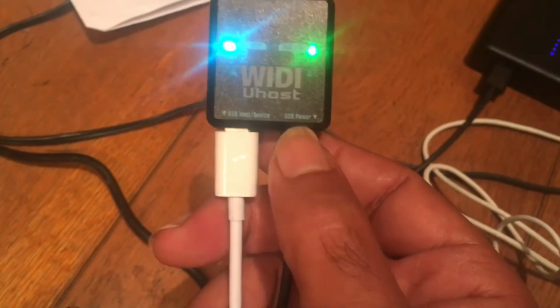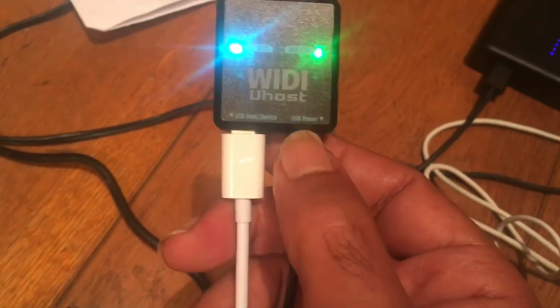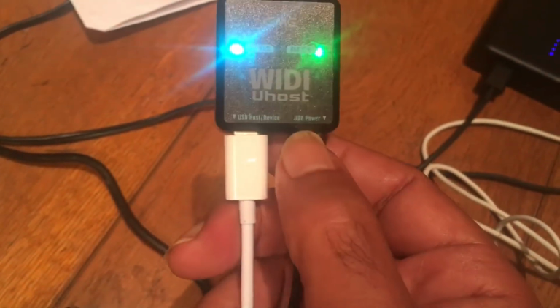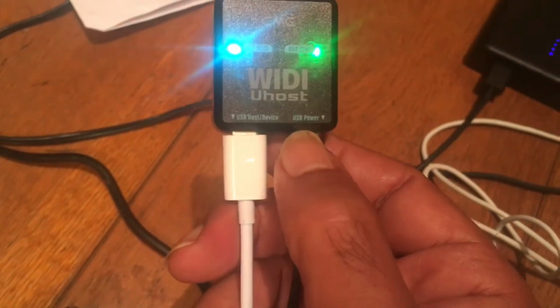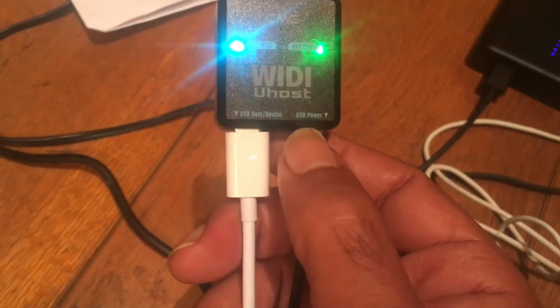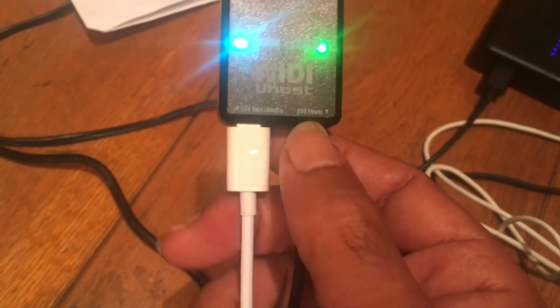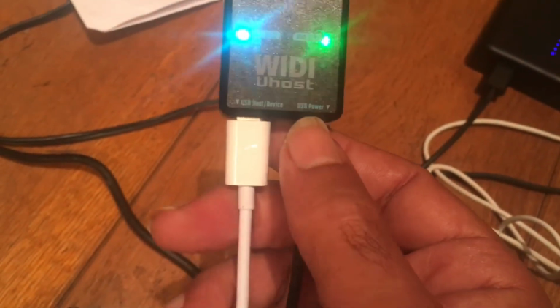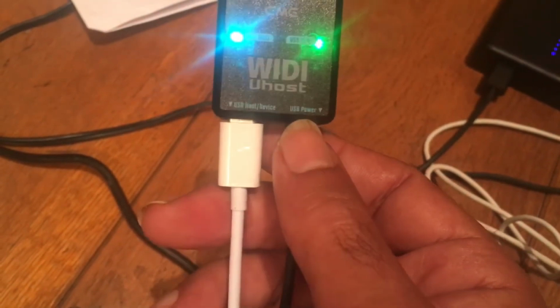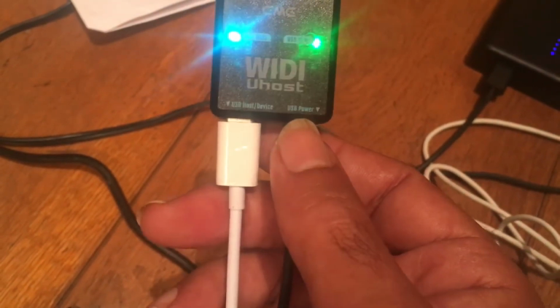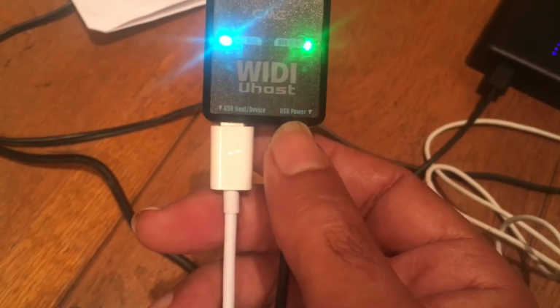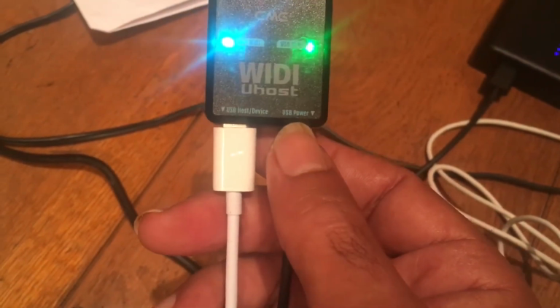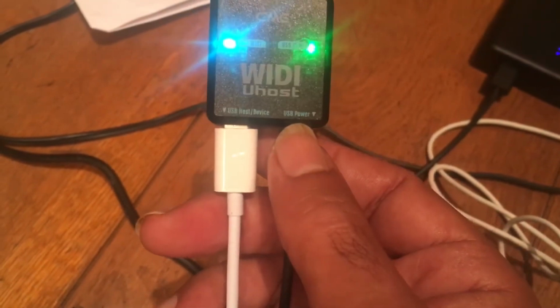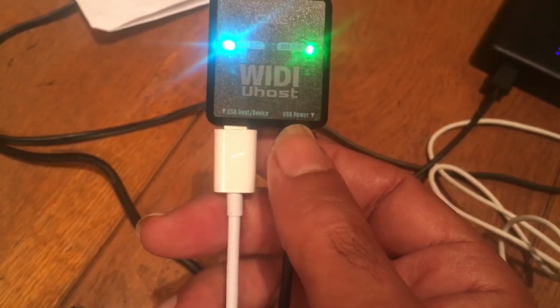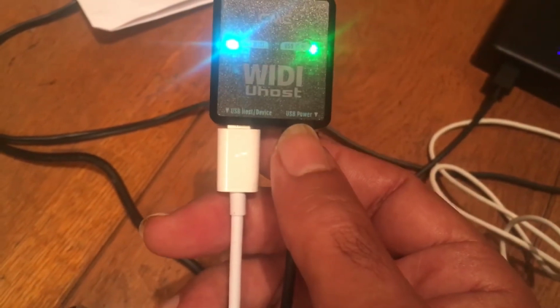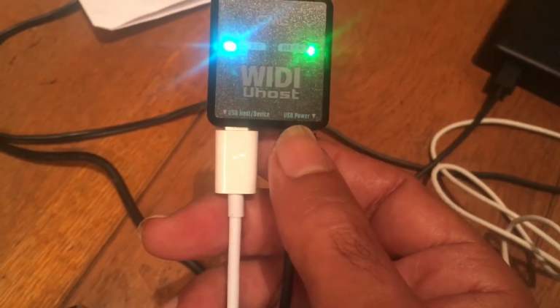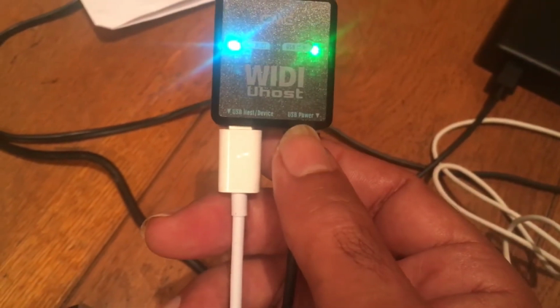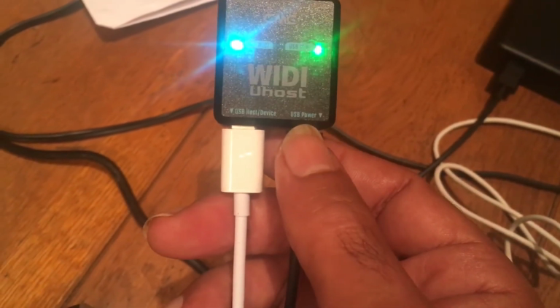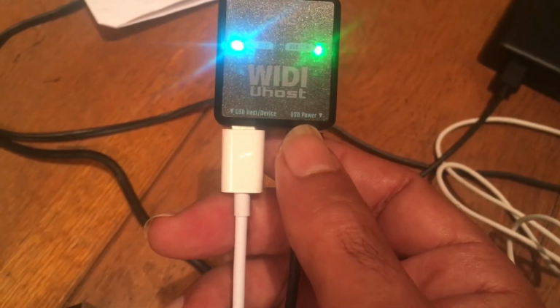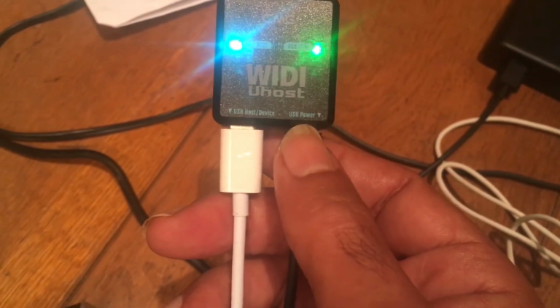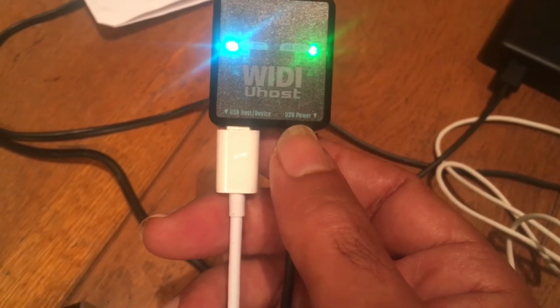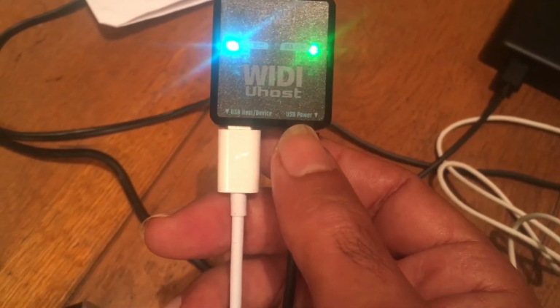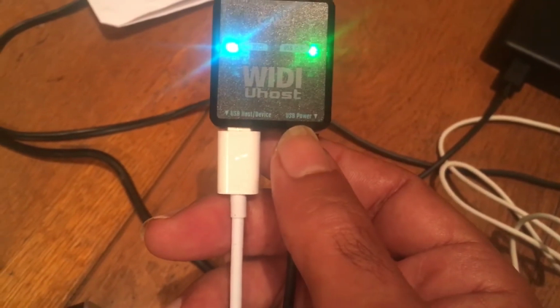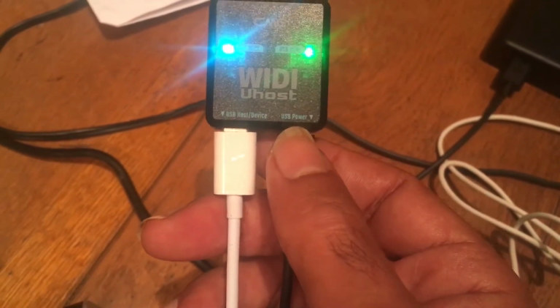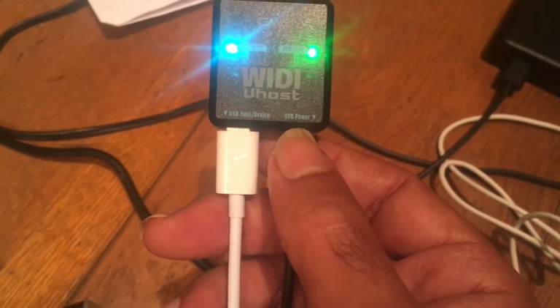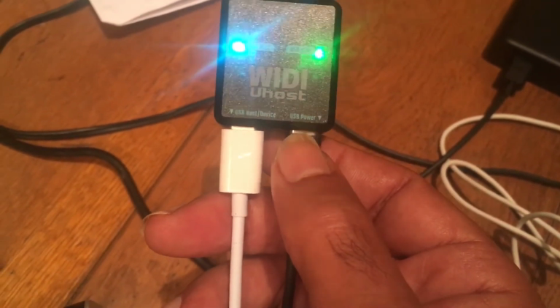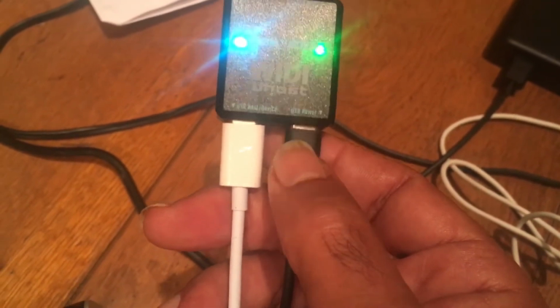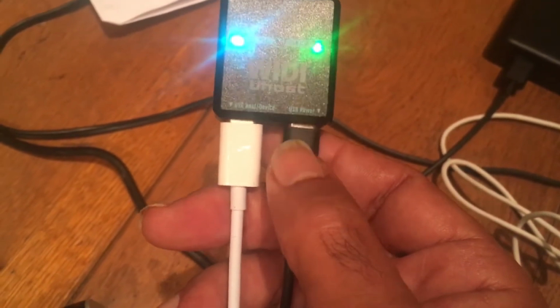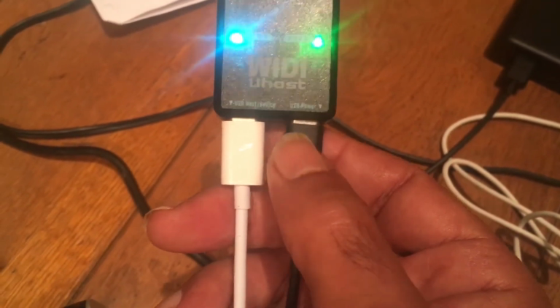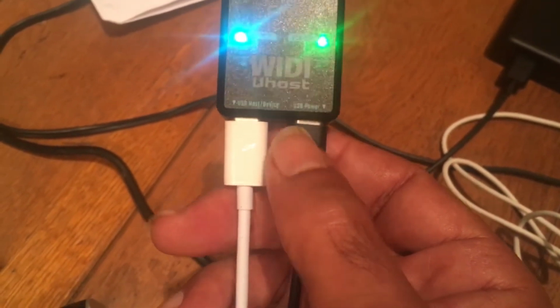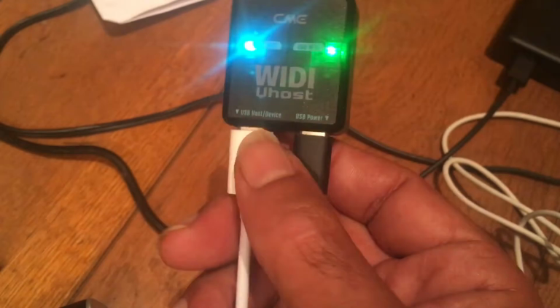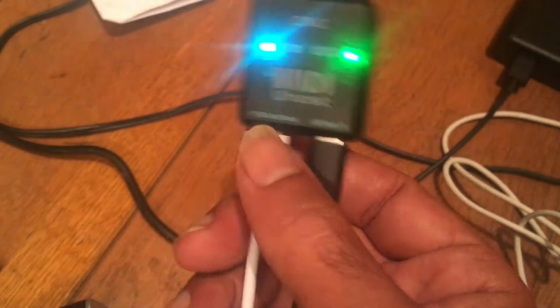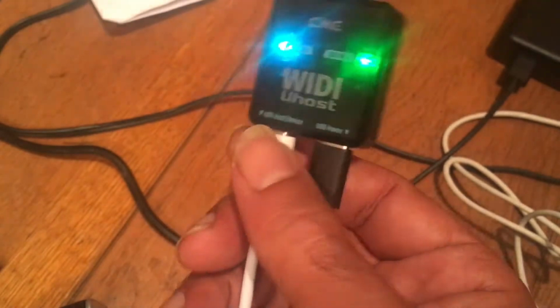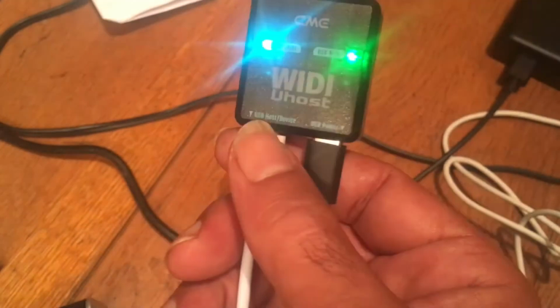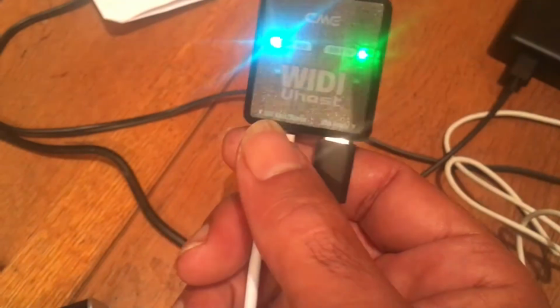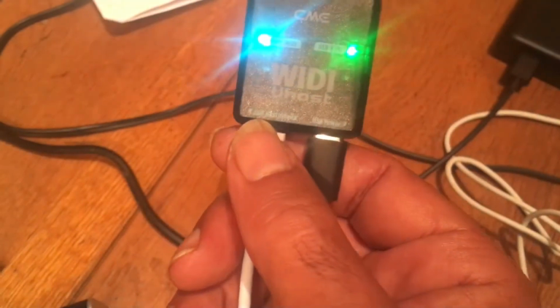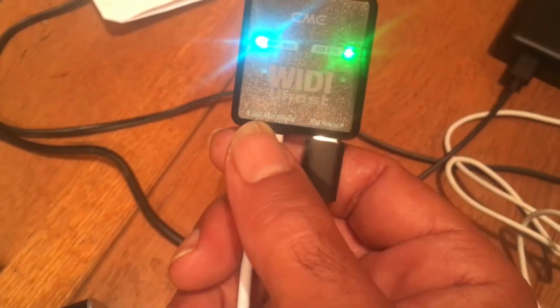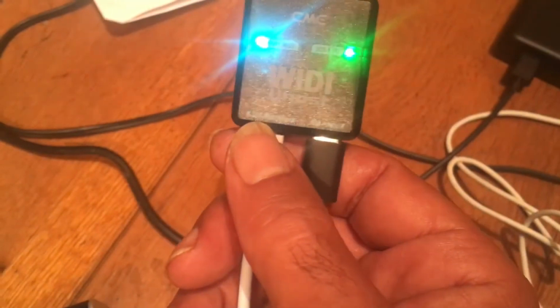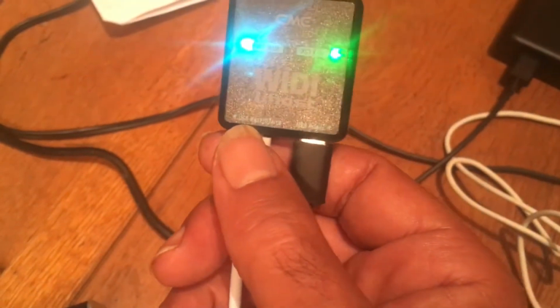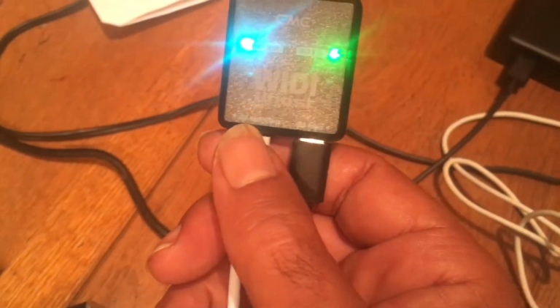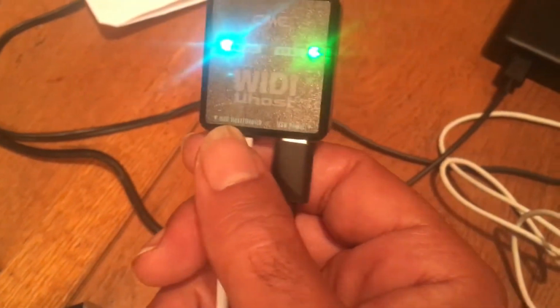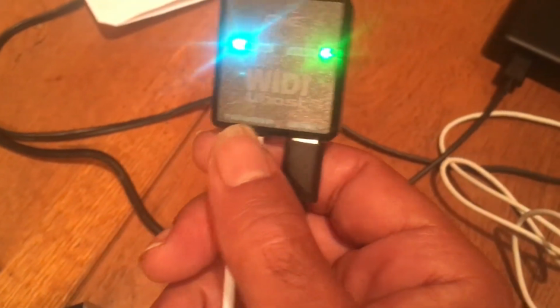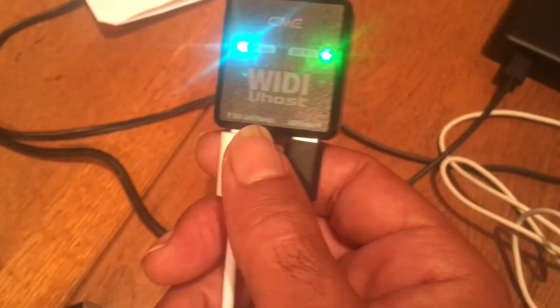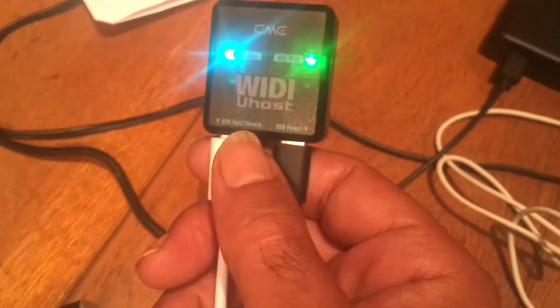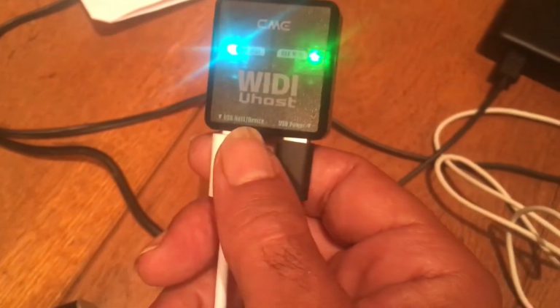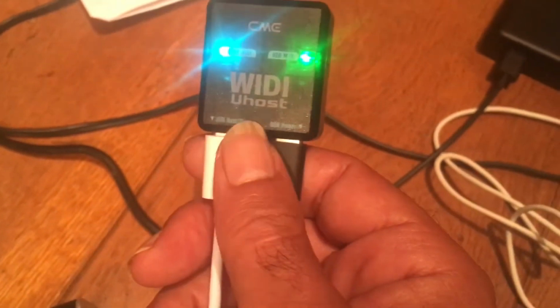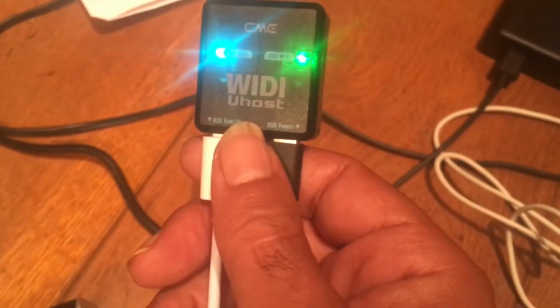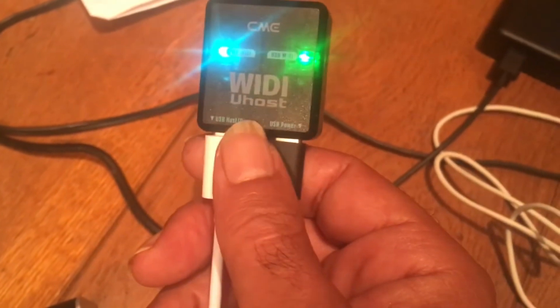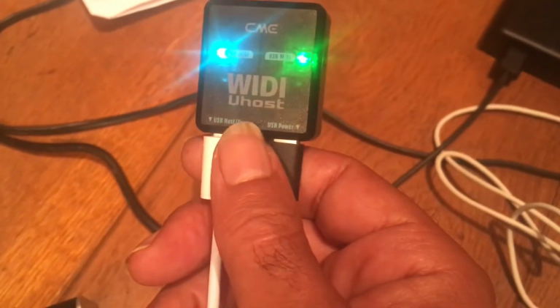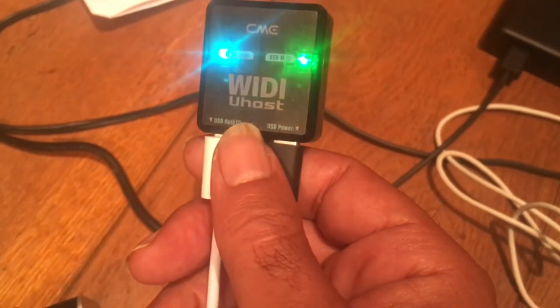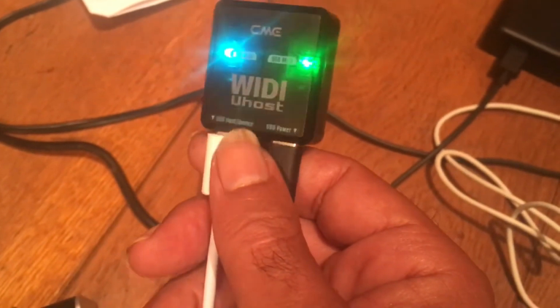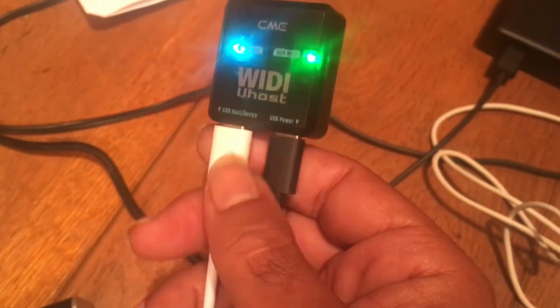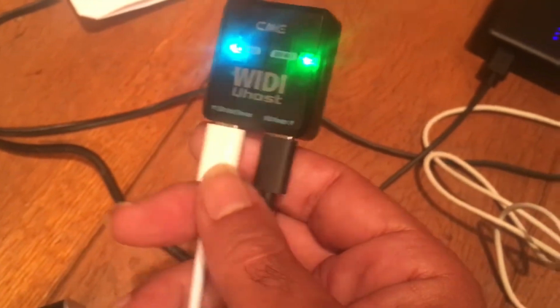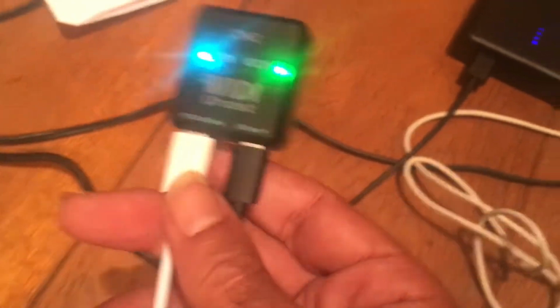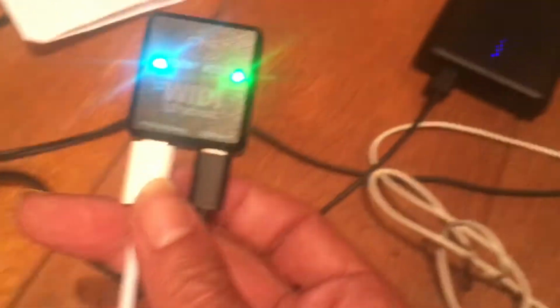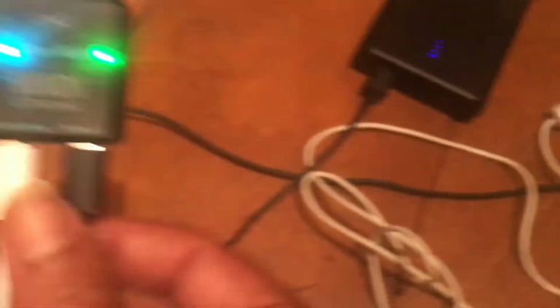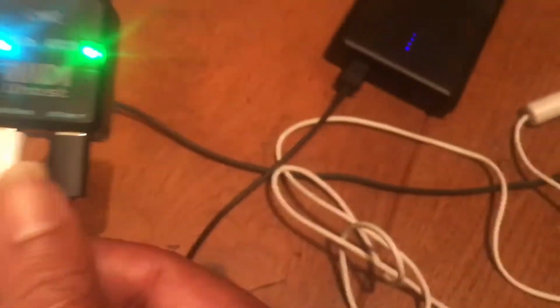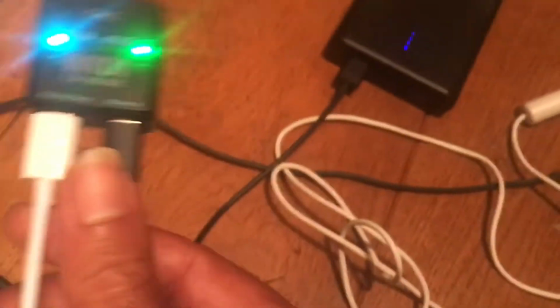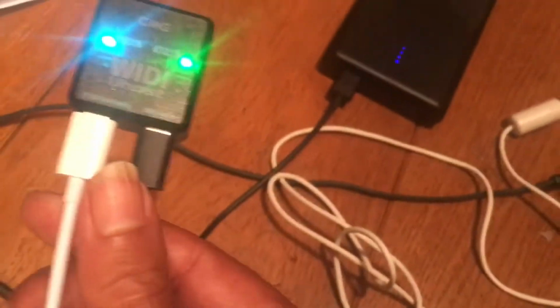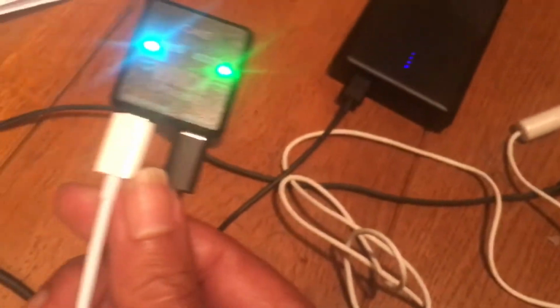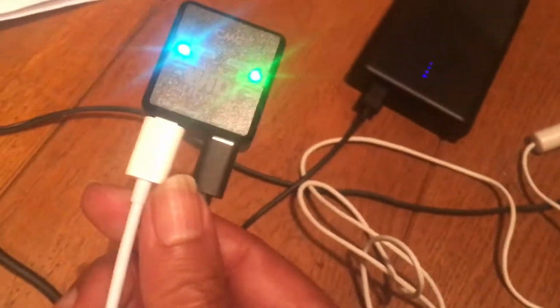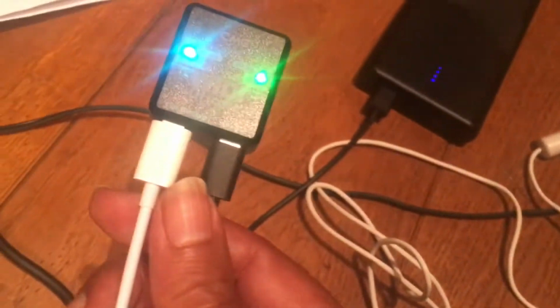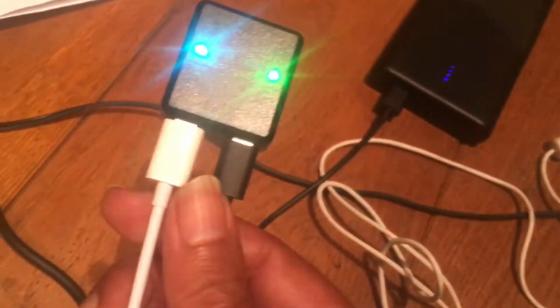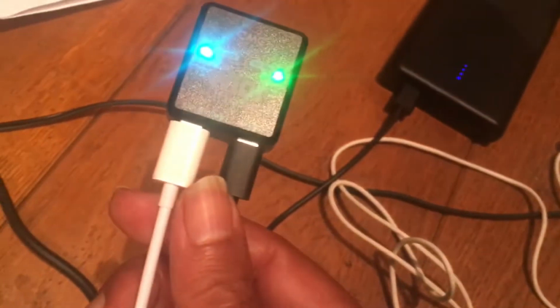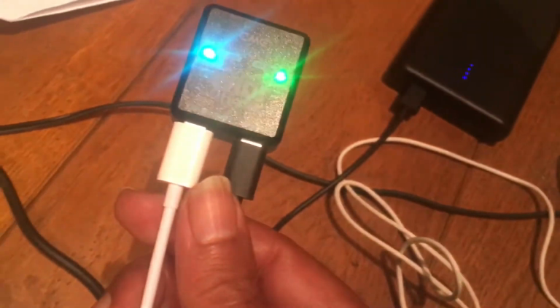First up, here you get USB power, and here you have USB host and device, and there's two different ways to run this.